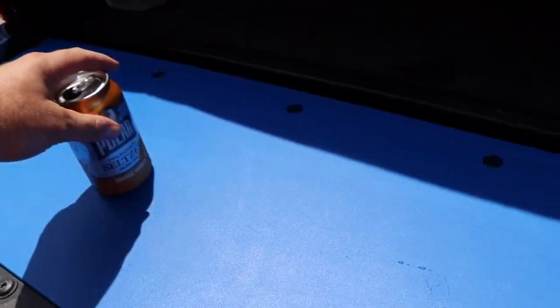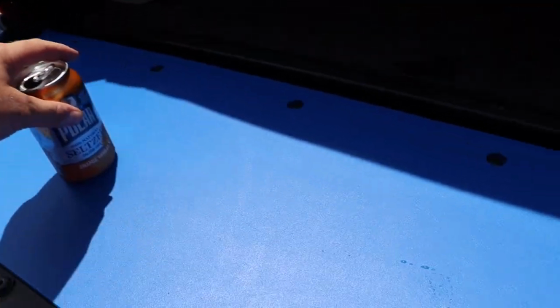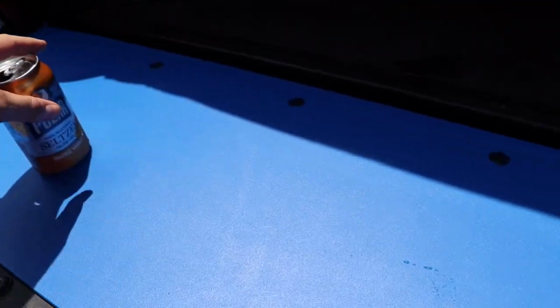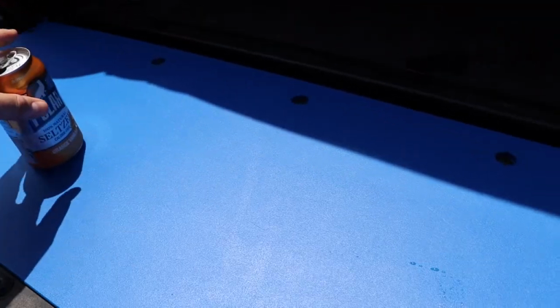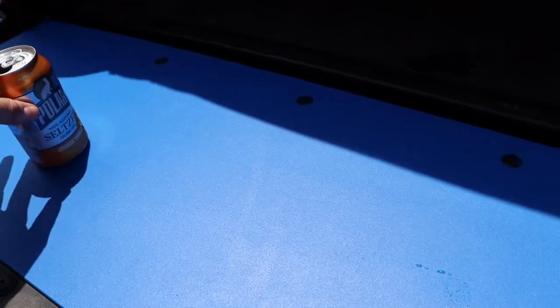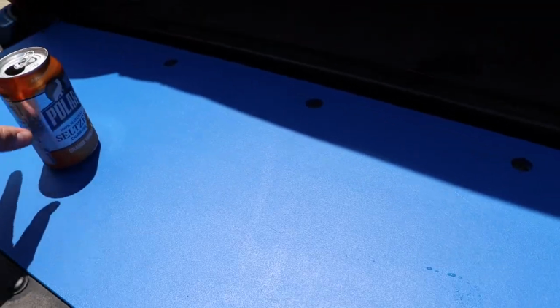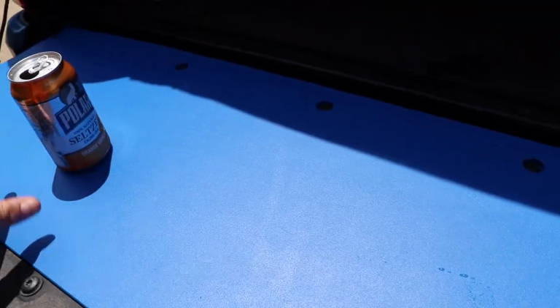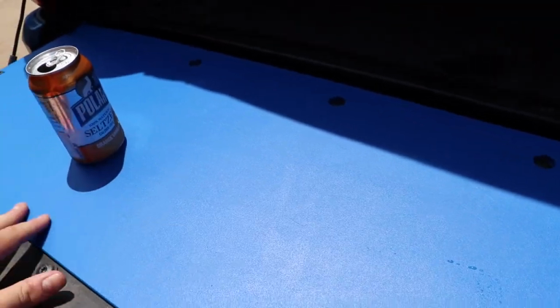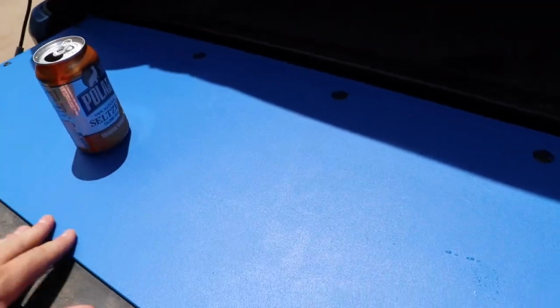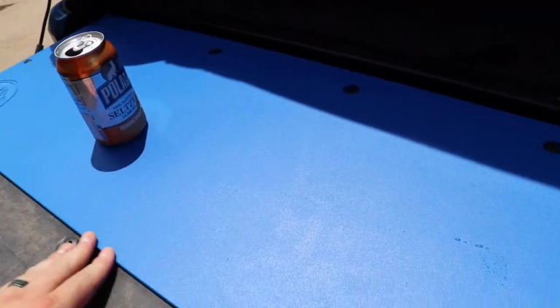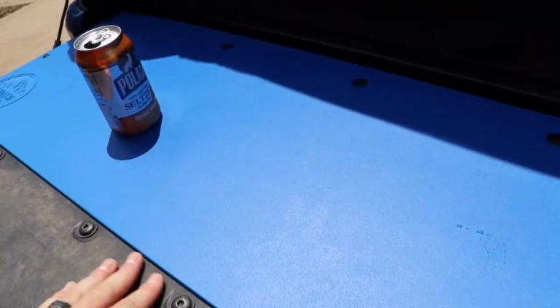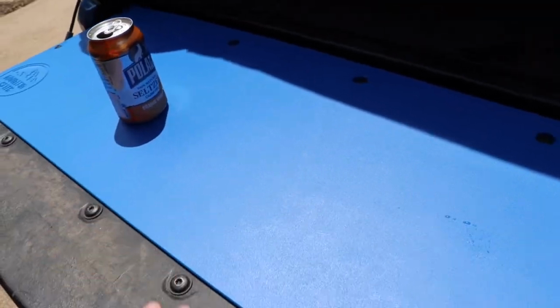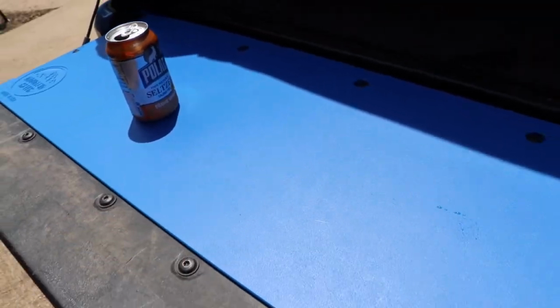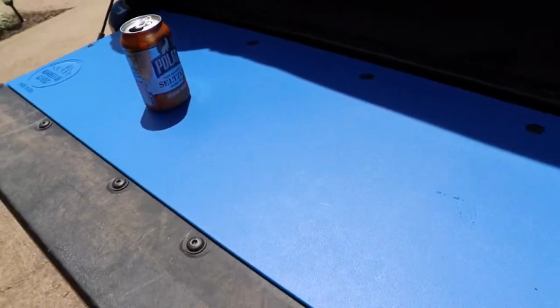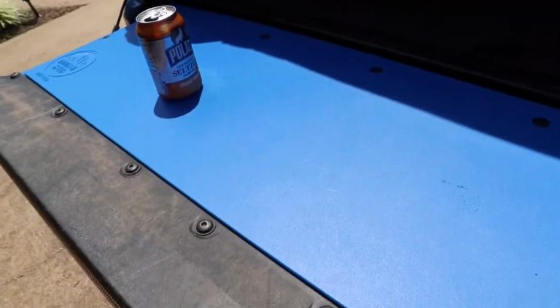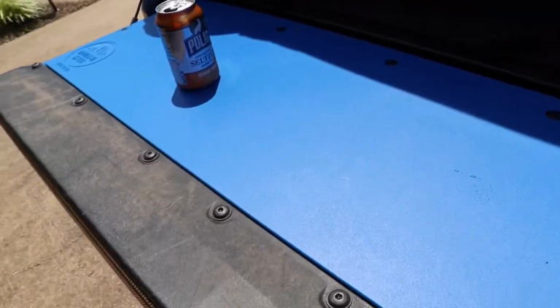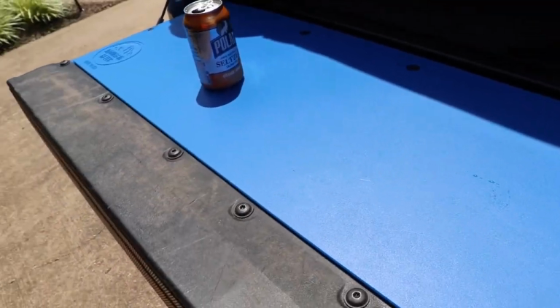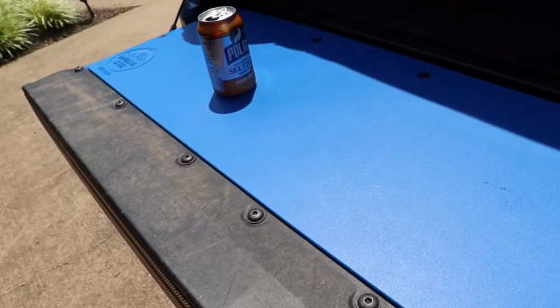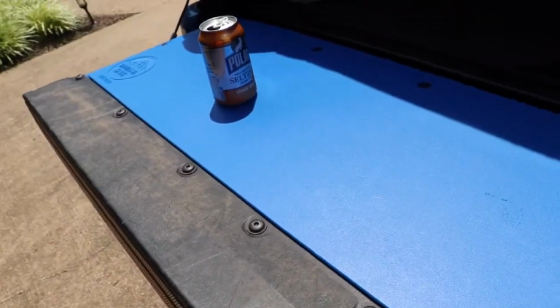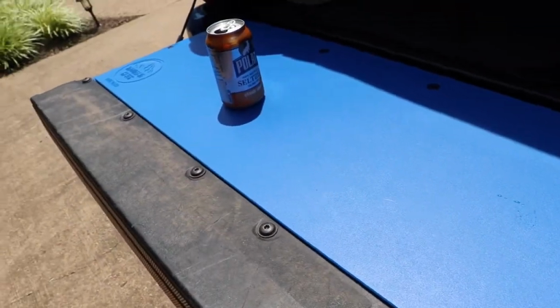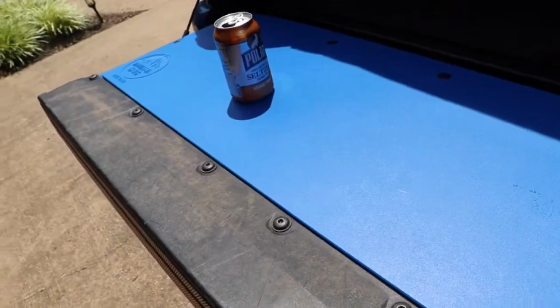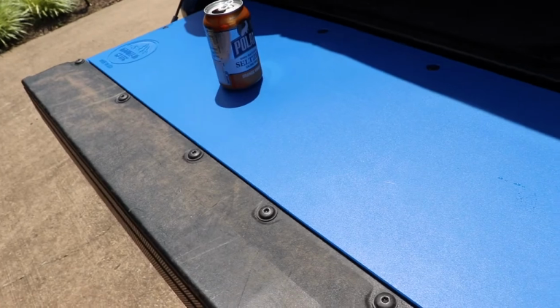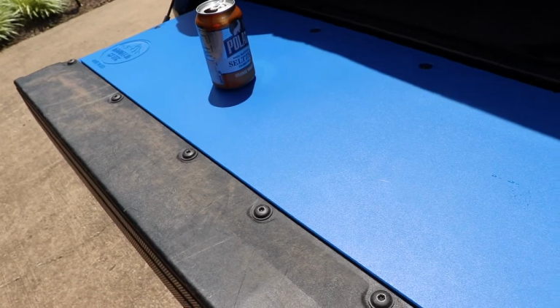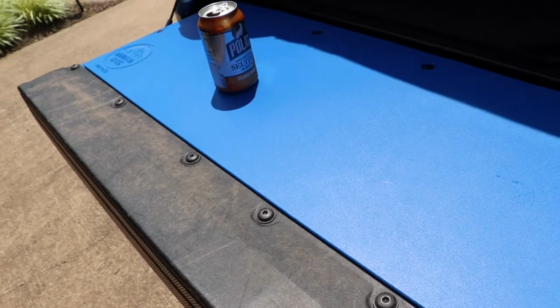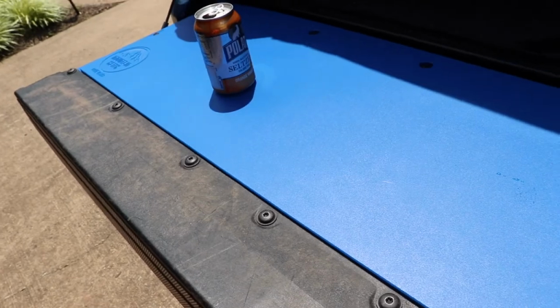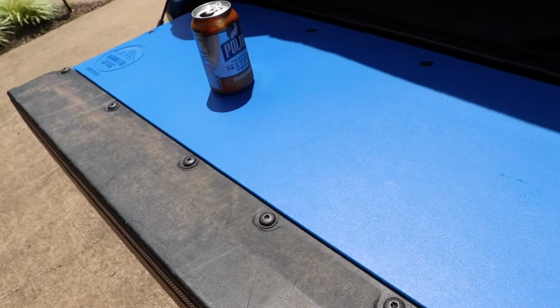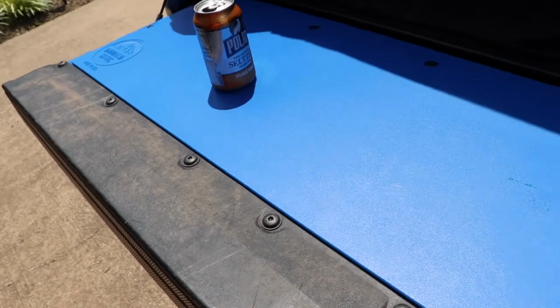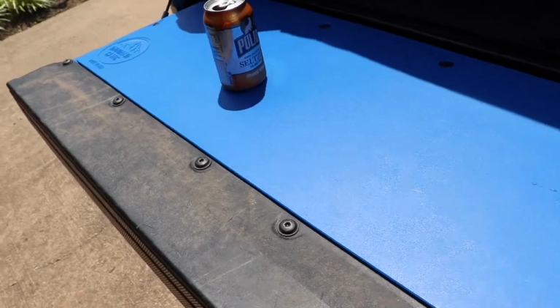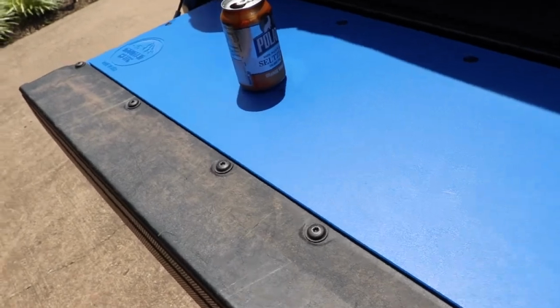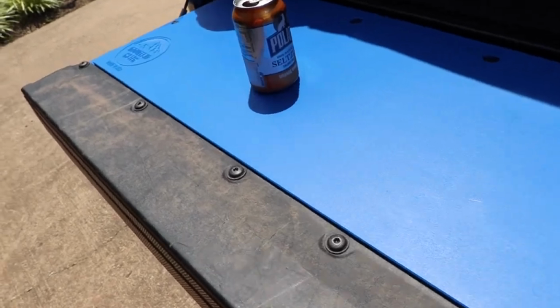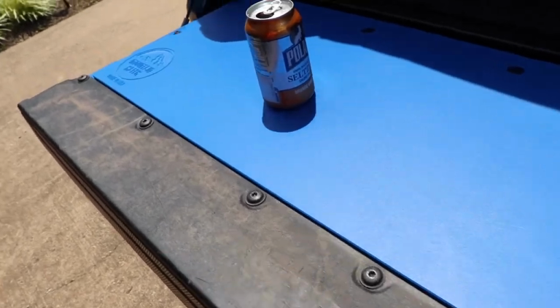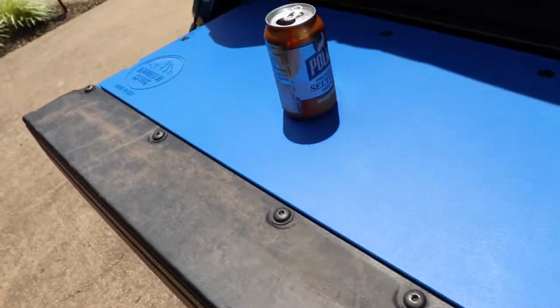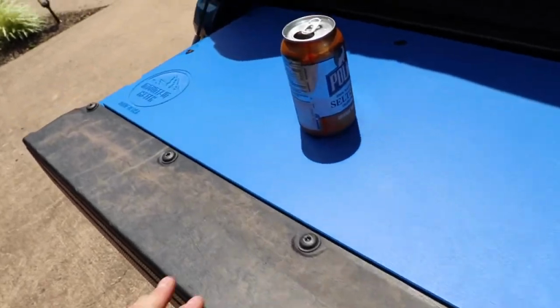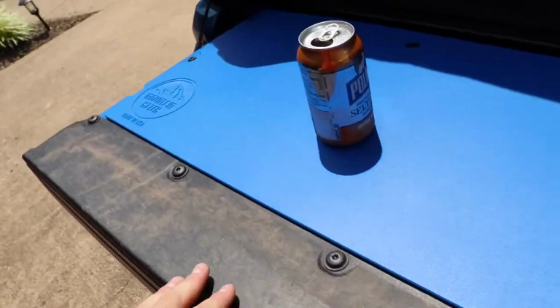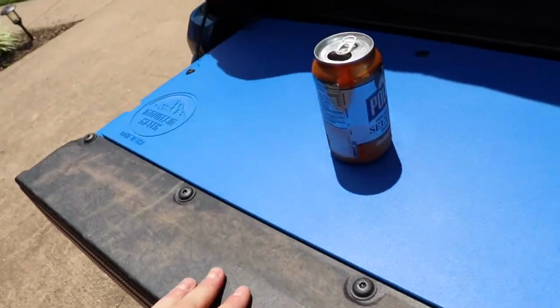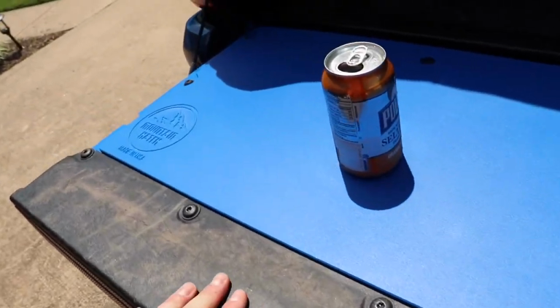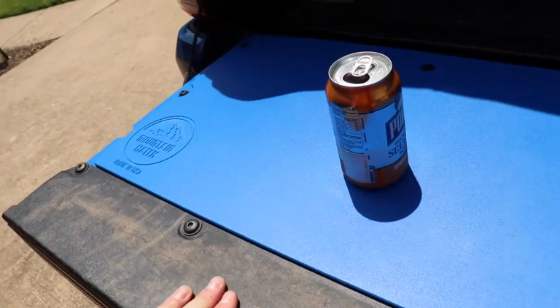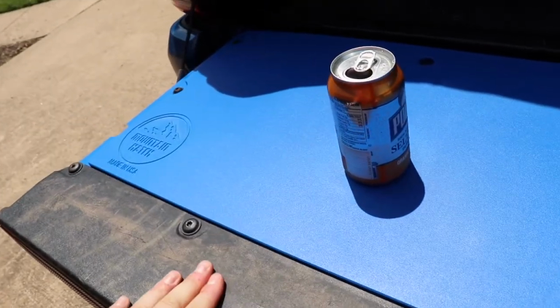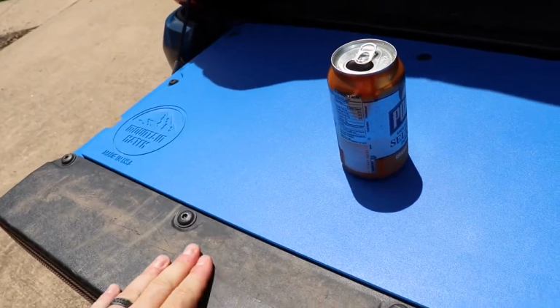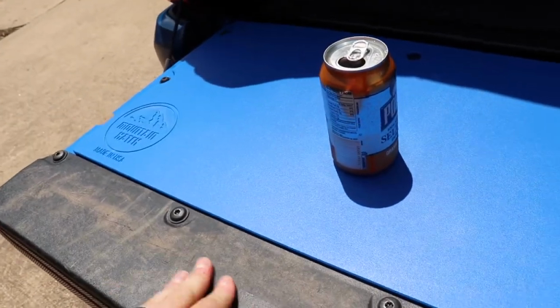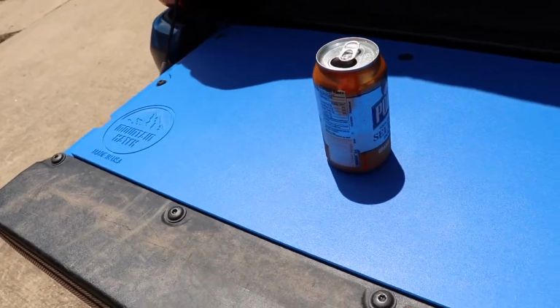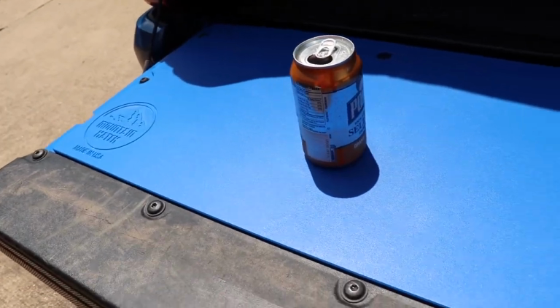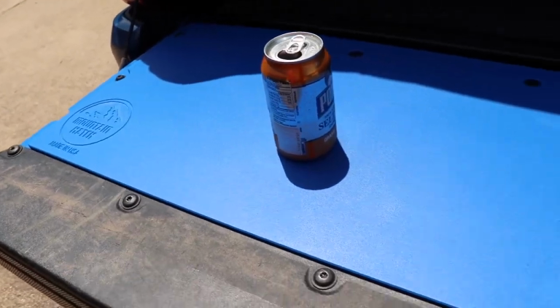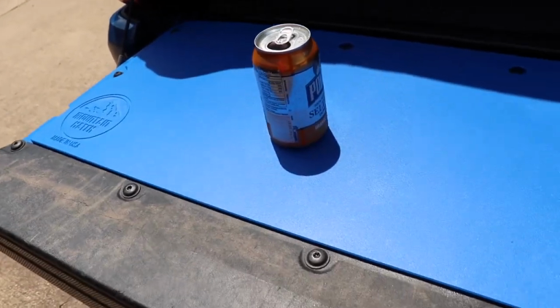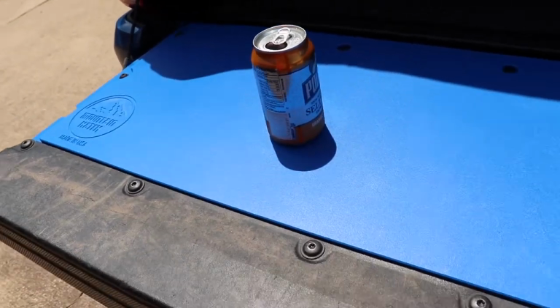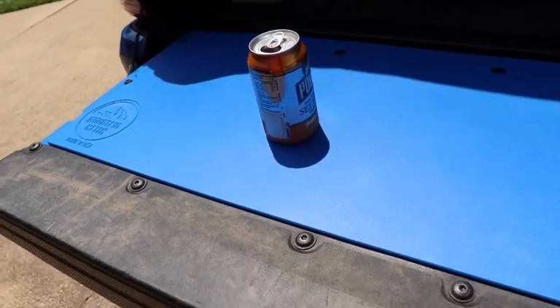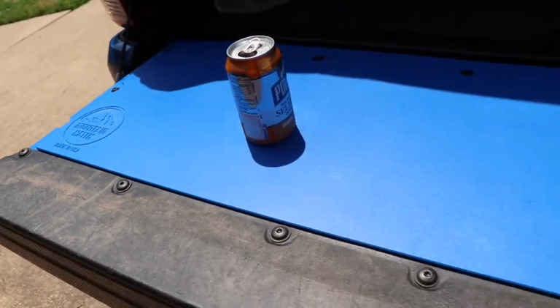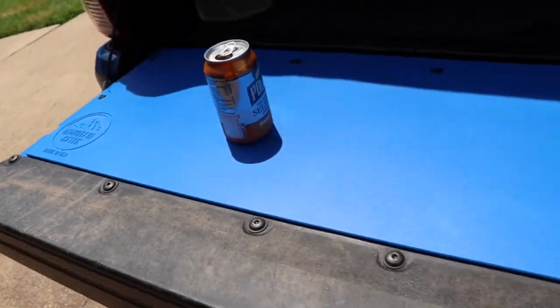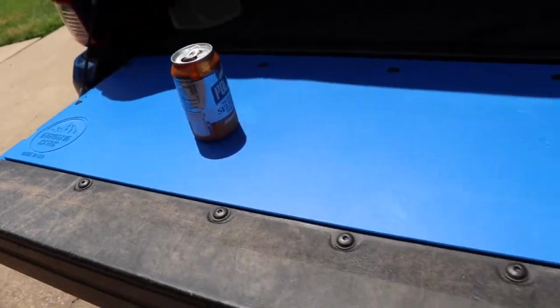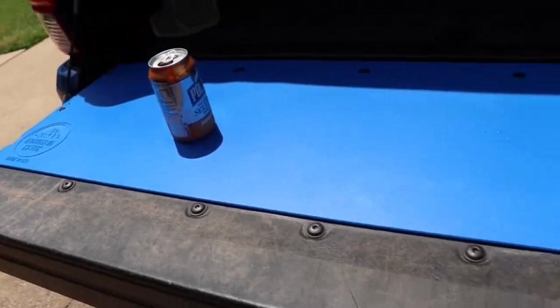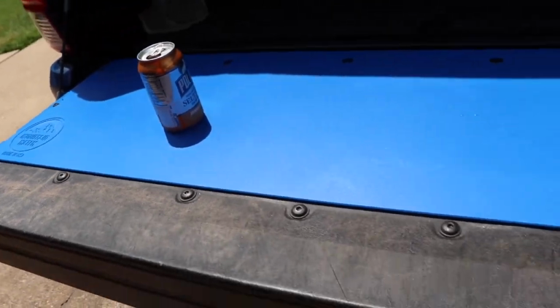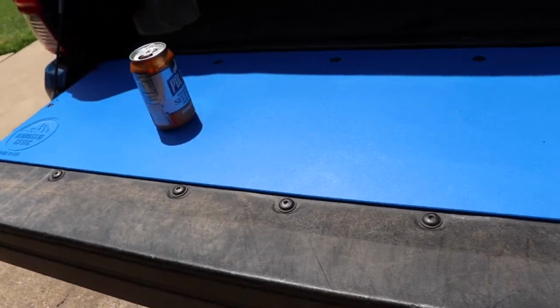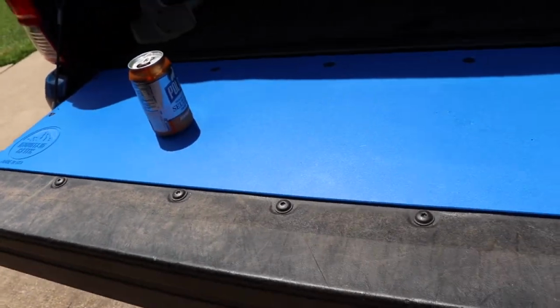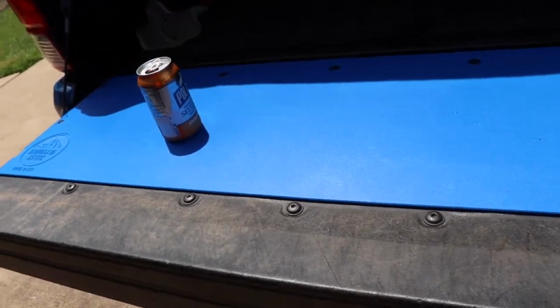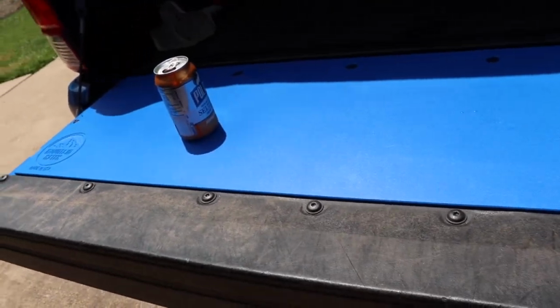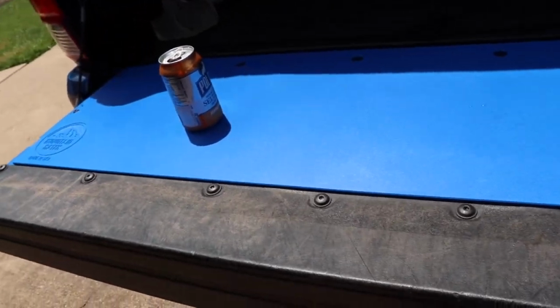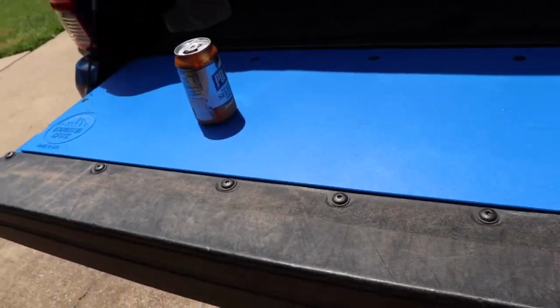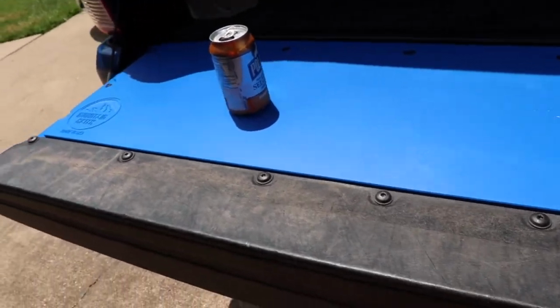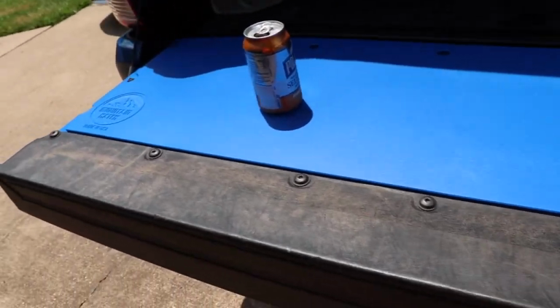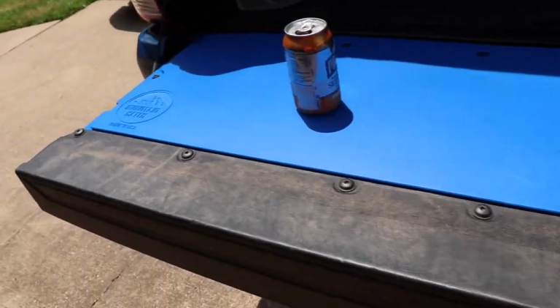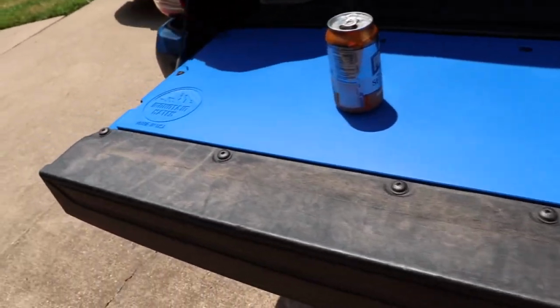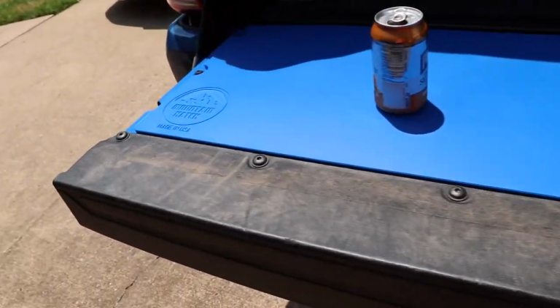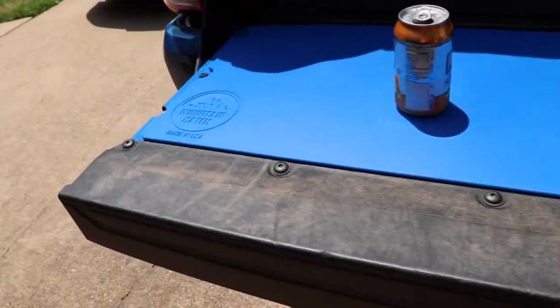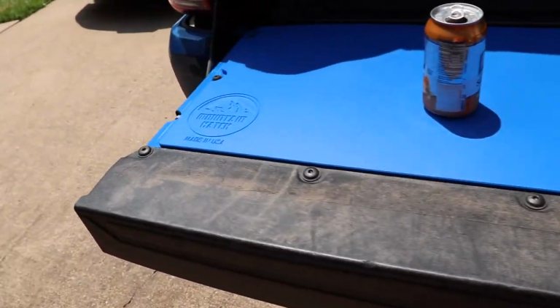It does slide a little bit, but it's a pretty cool little product. Kind of matches my truck too.